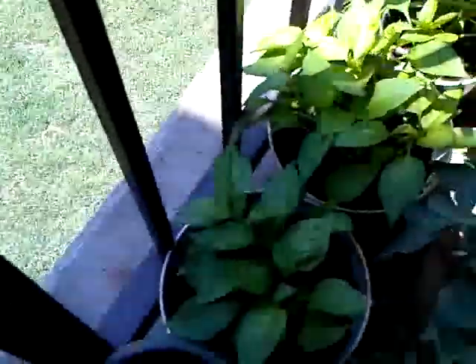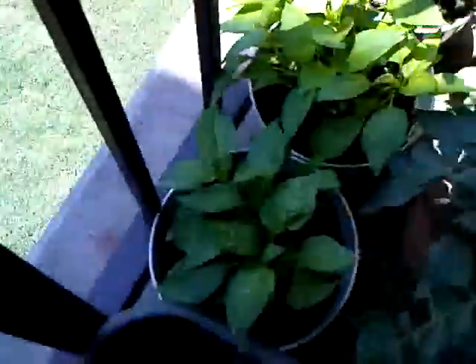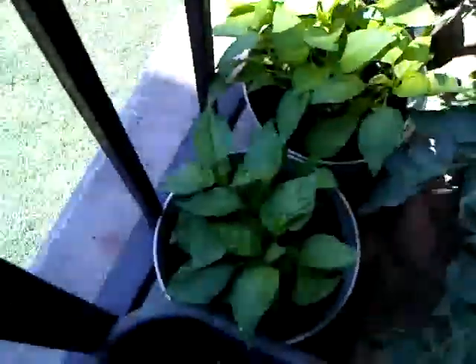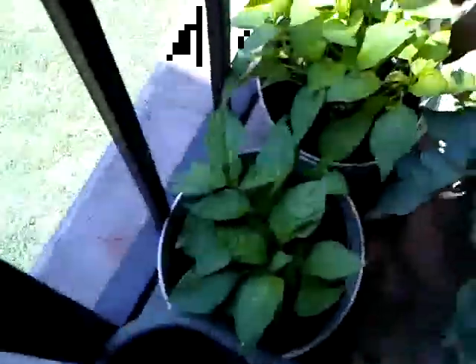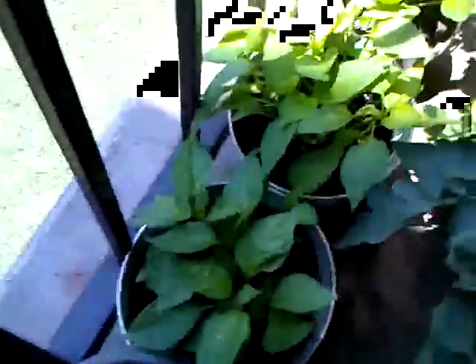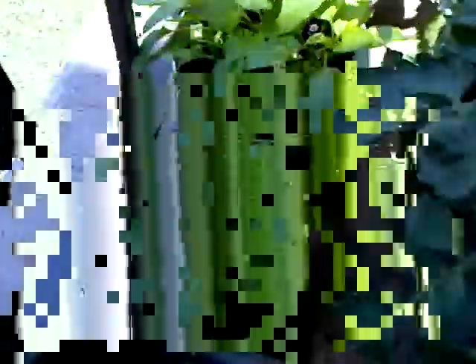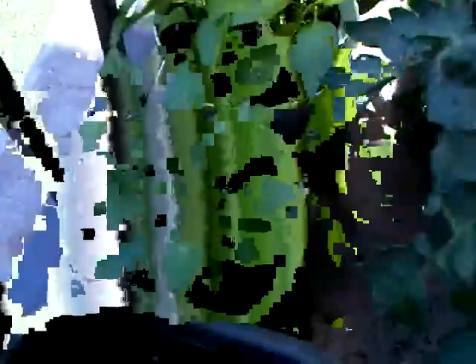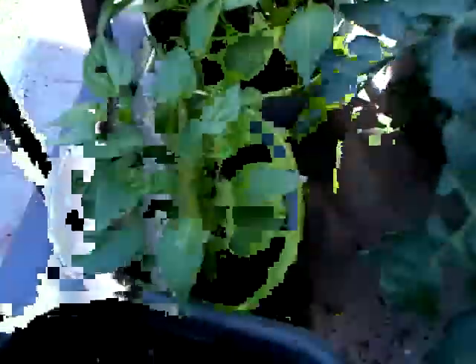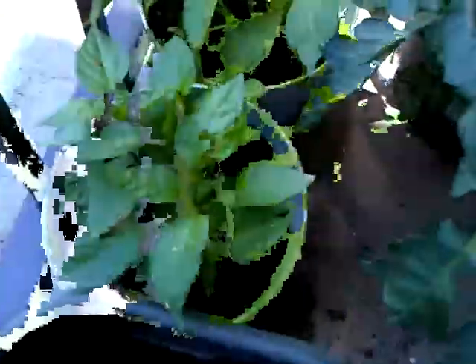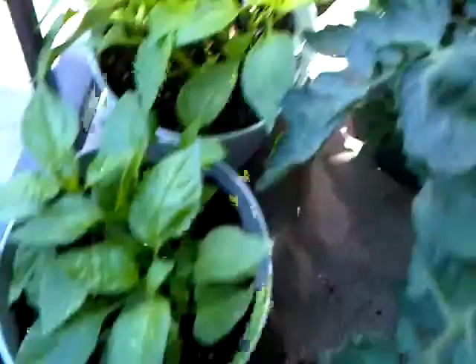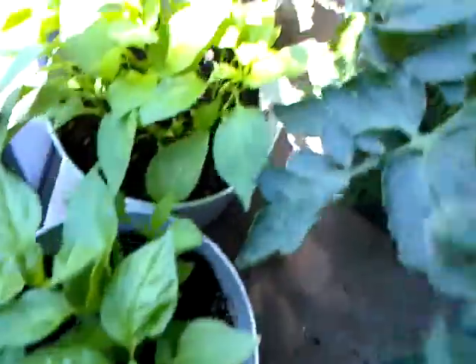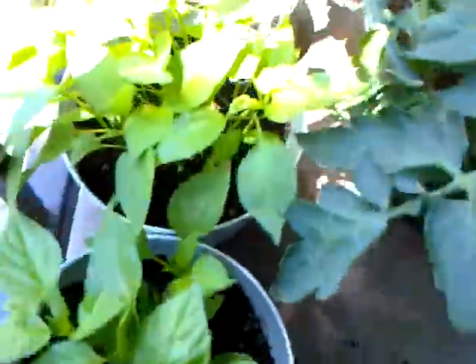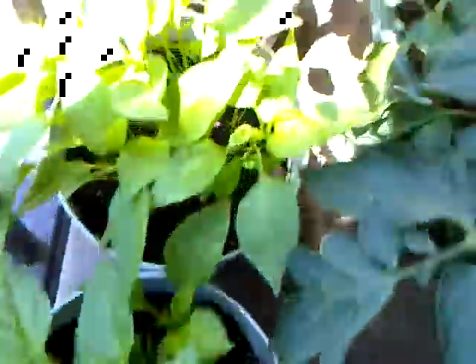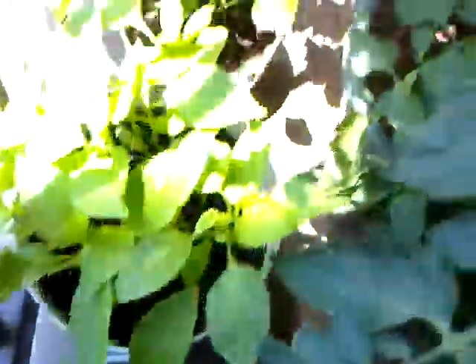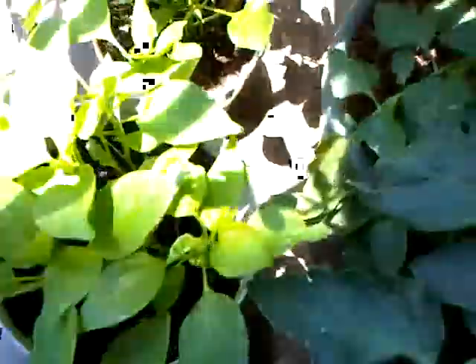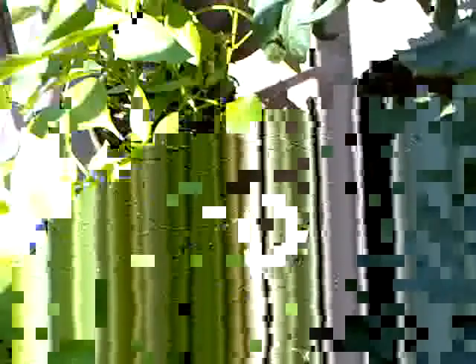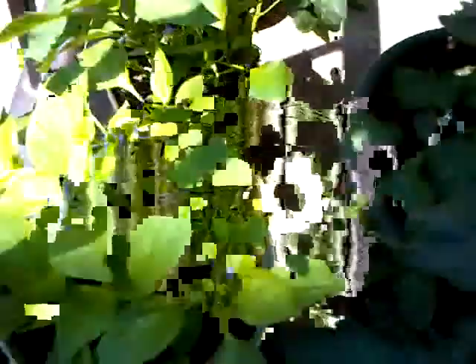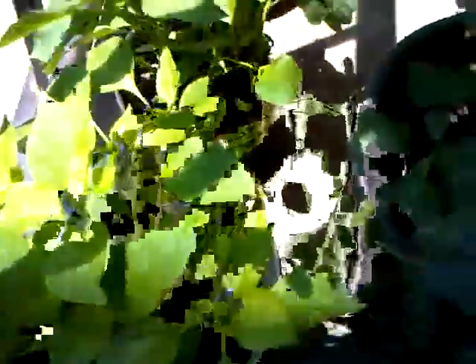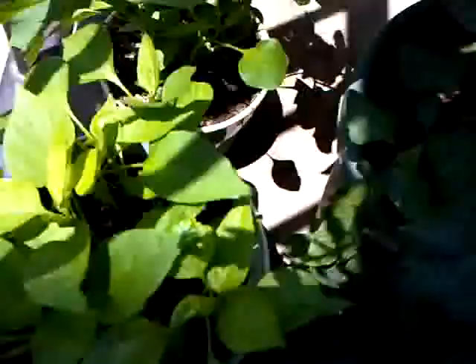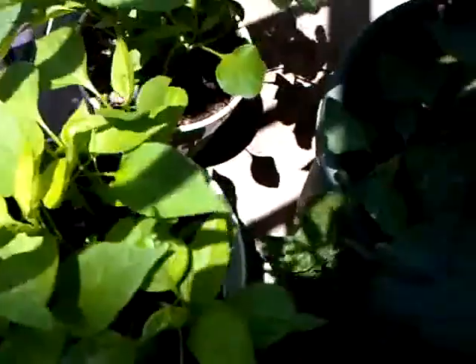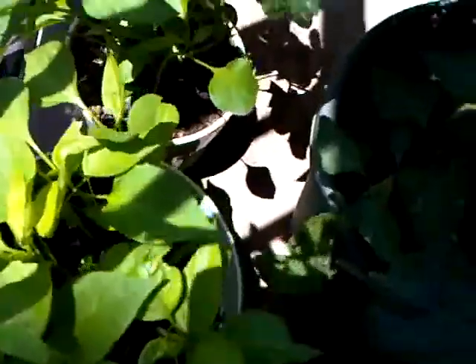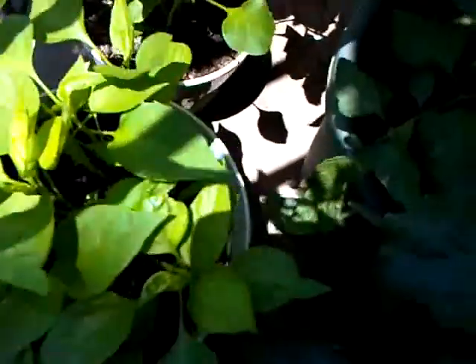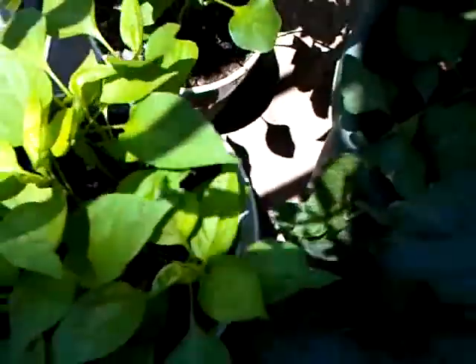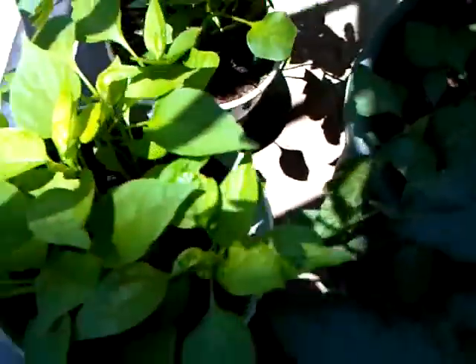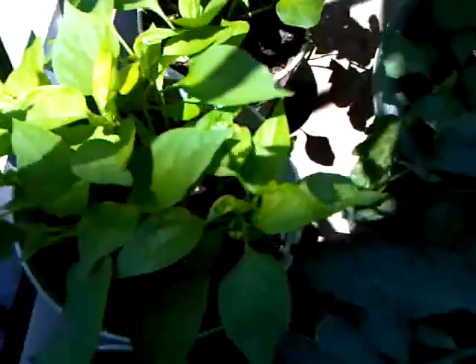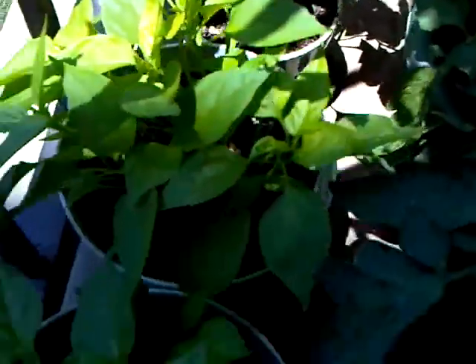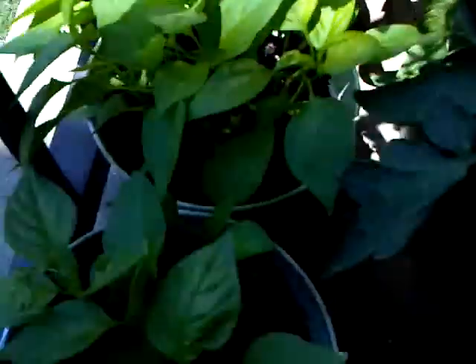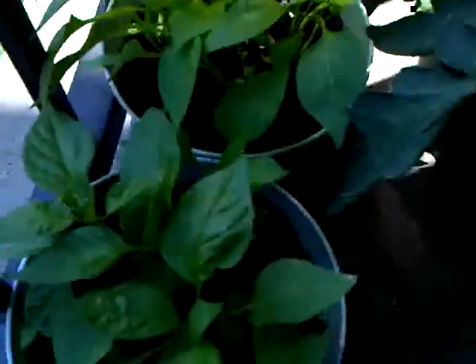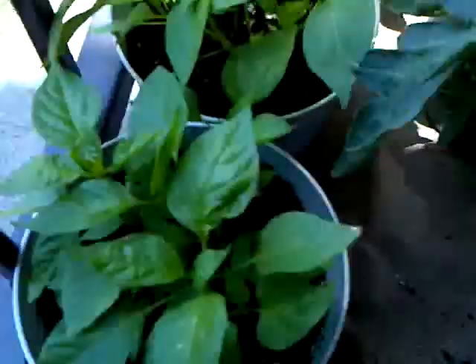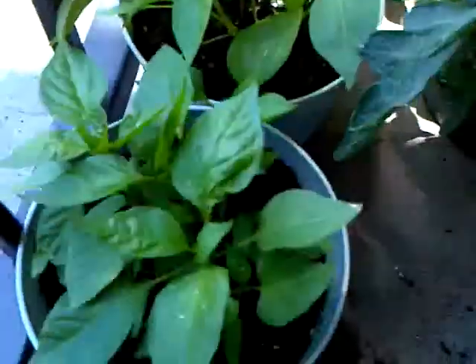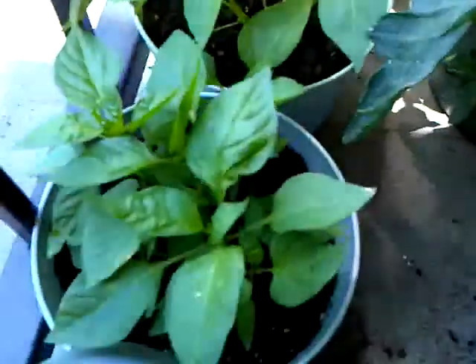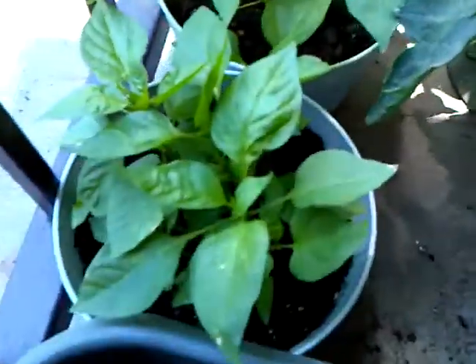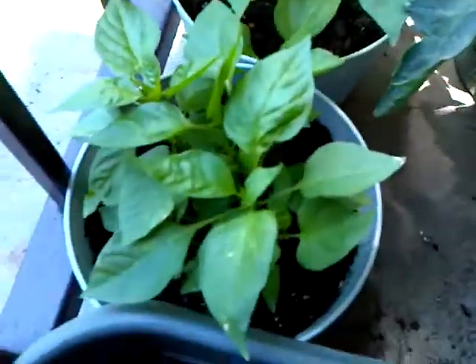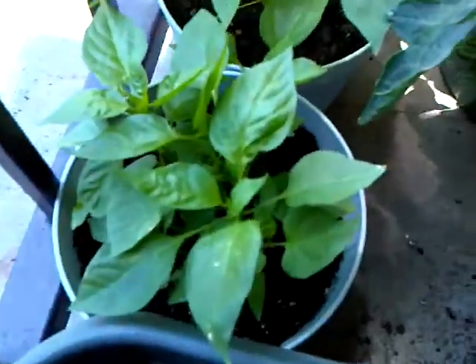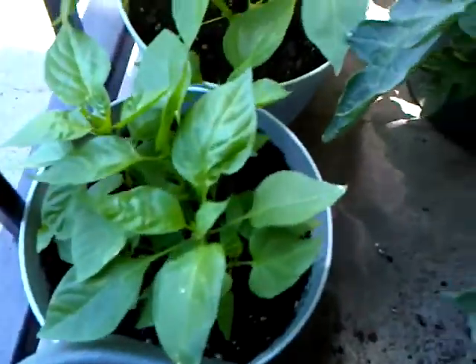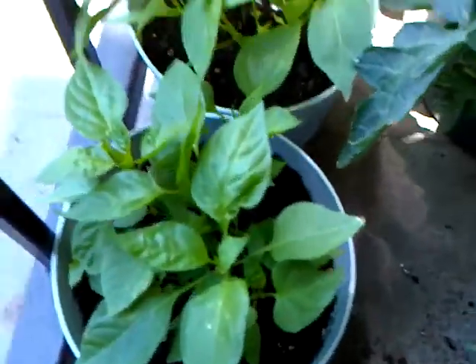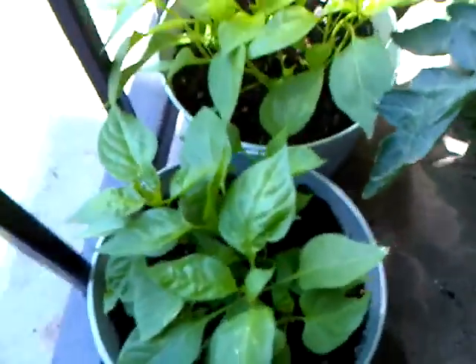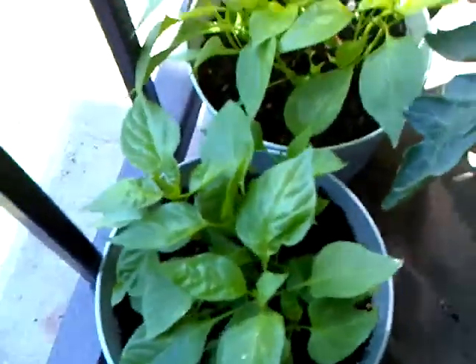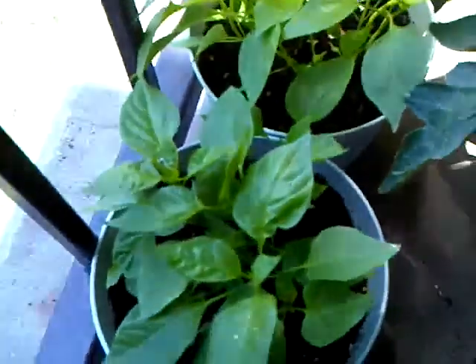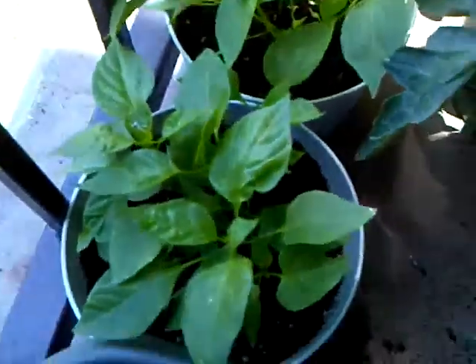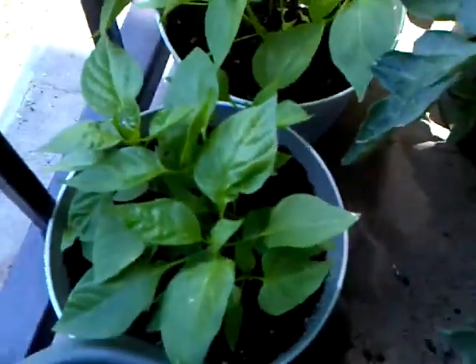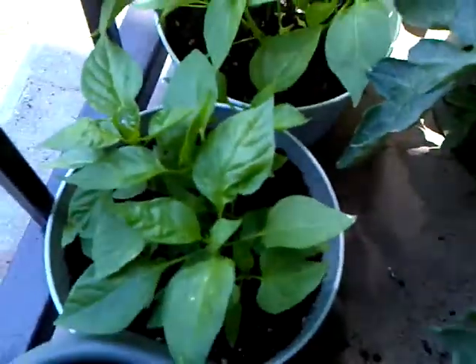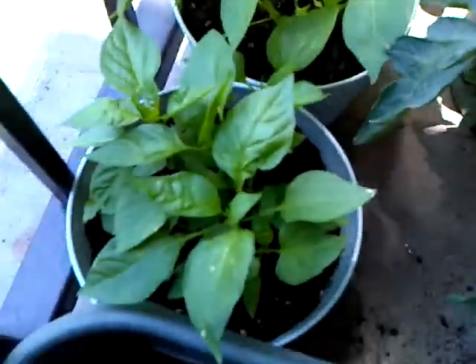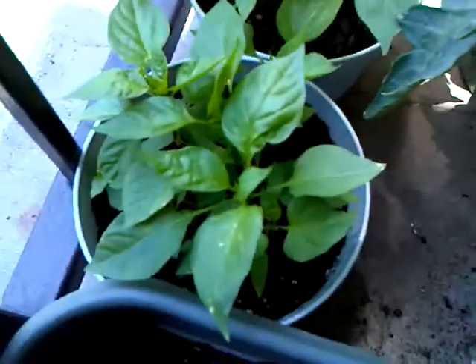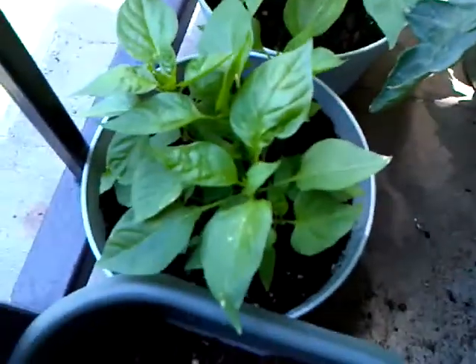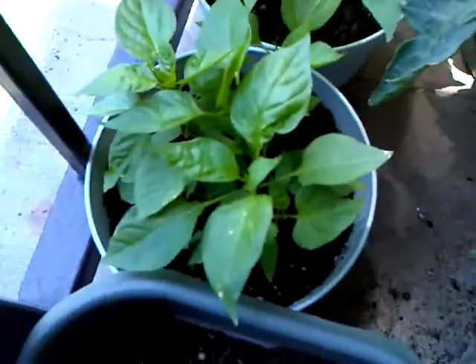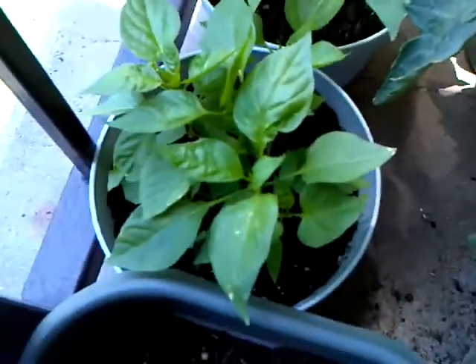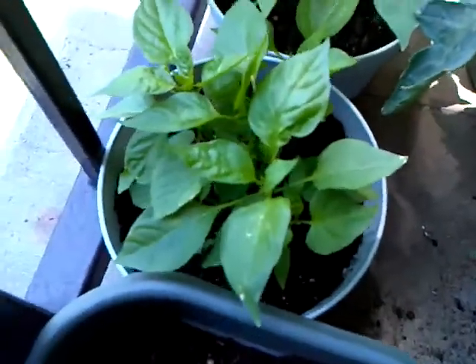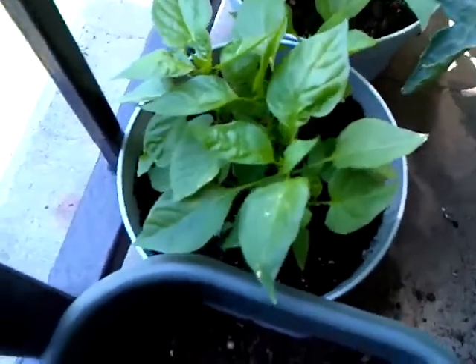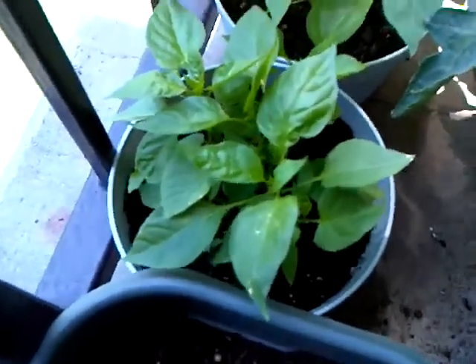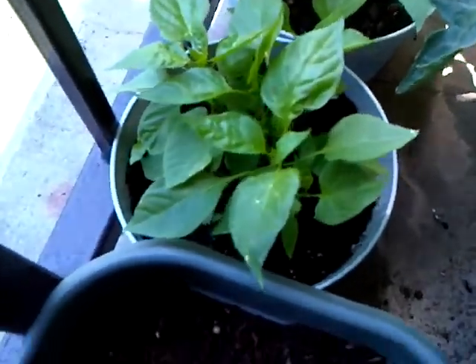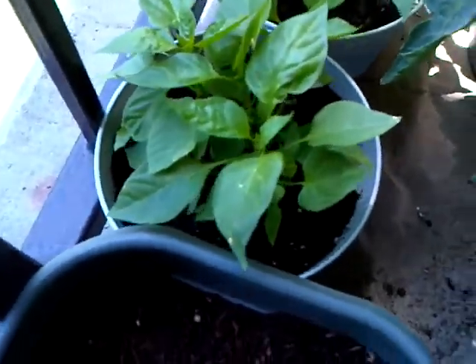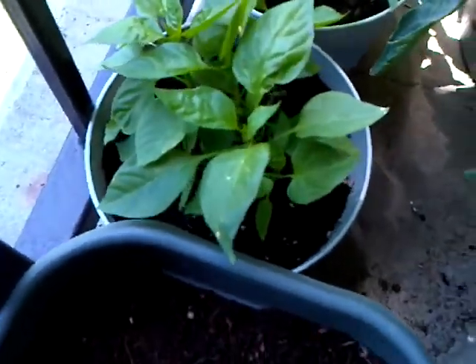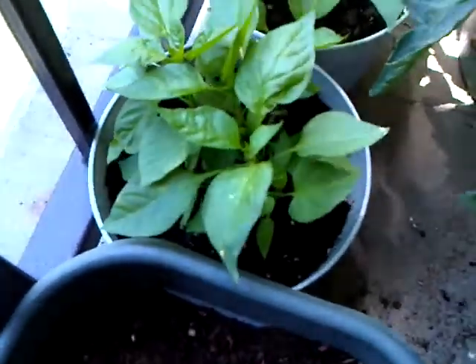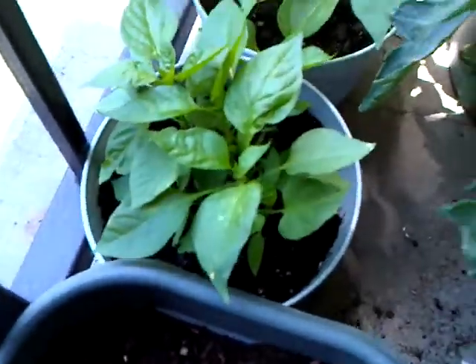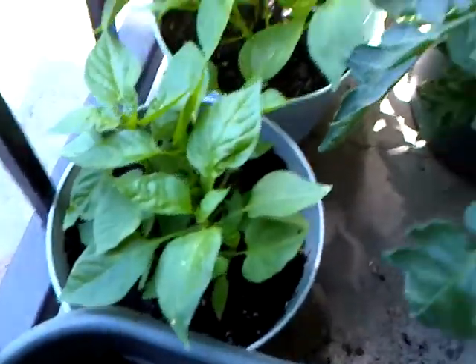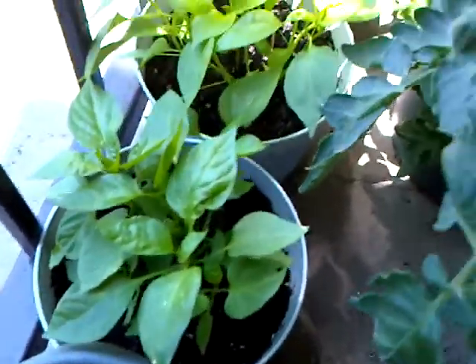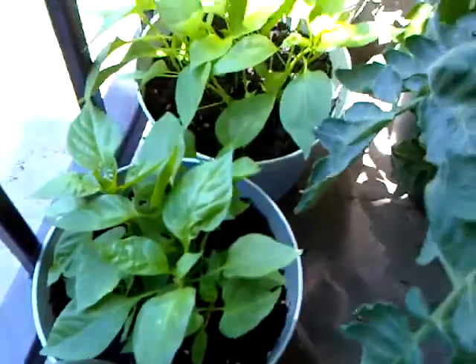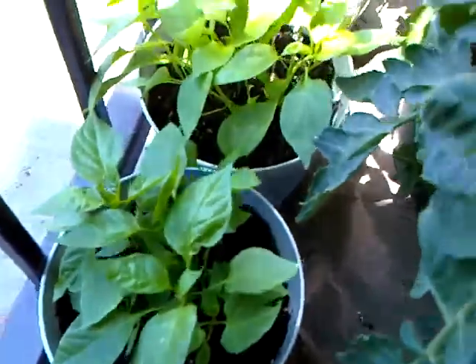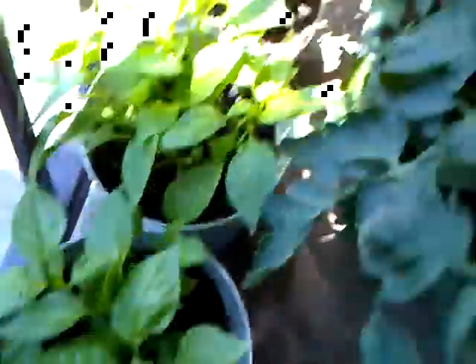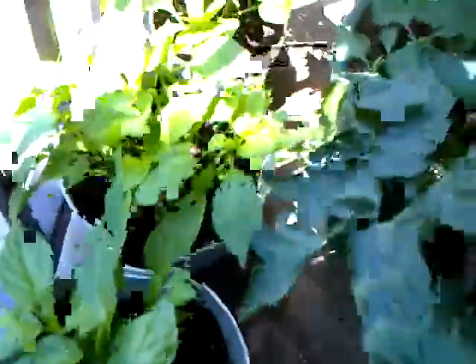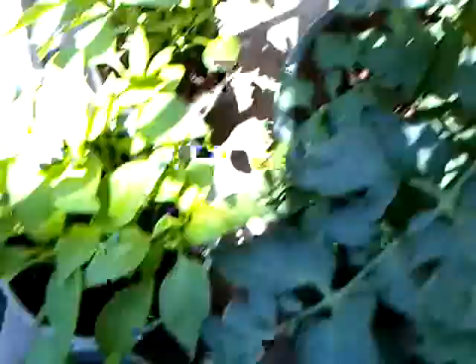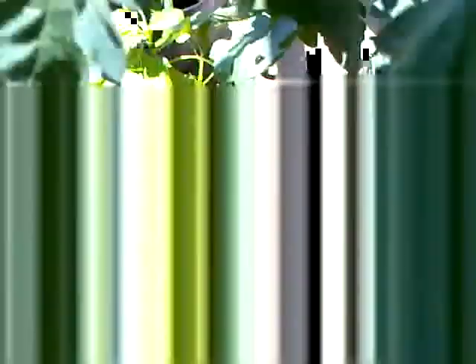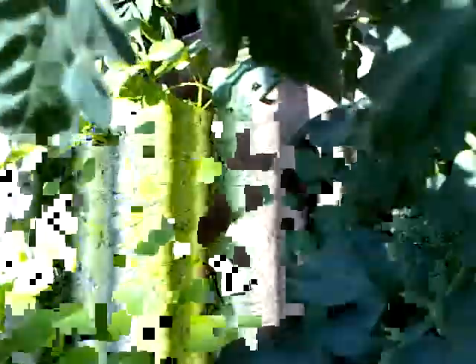I've got some of my peppers. My peppers are definitely flourishing — my different peppers. I really can't wait to see something actually grow on them.